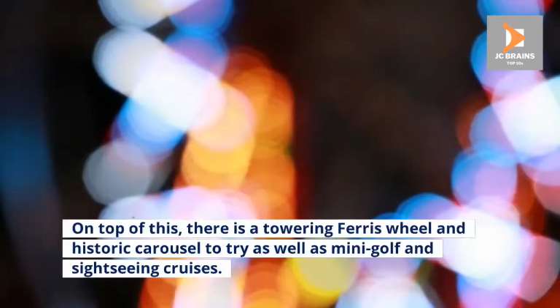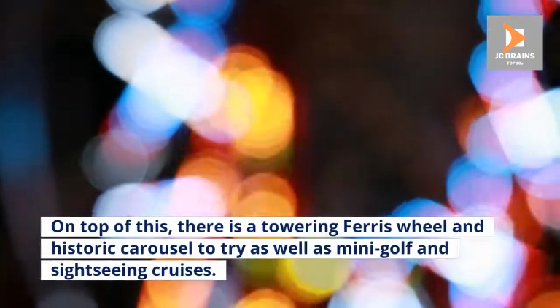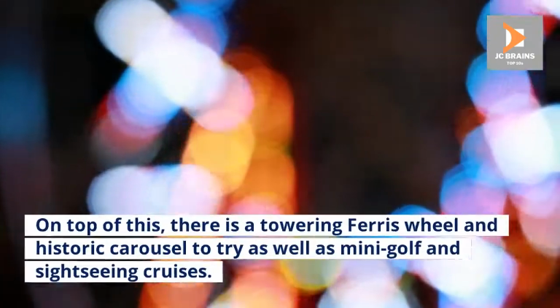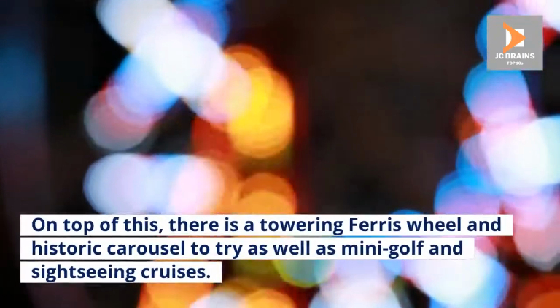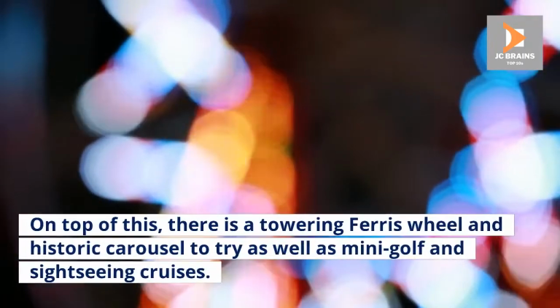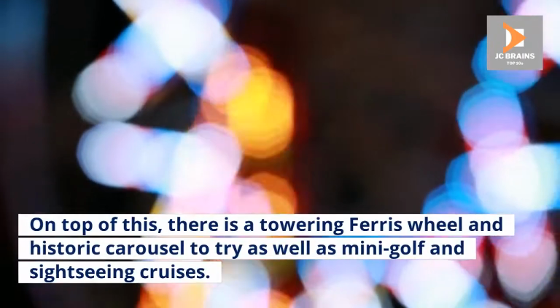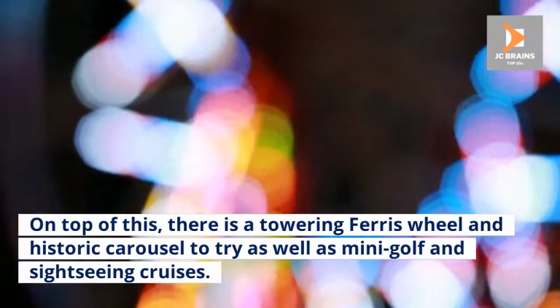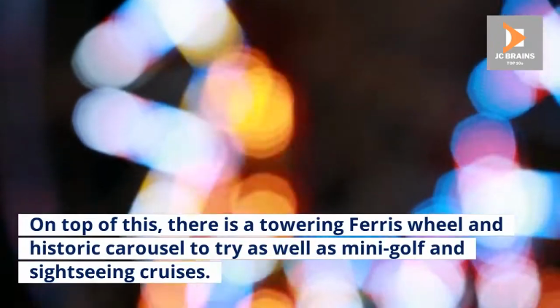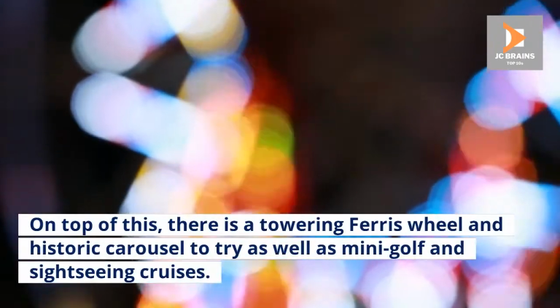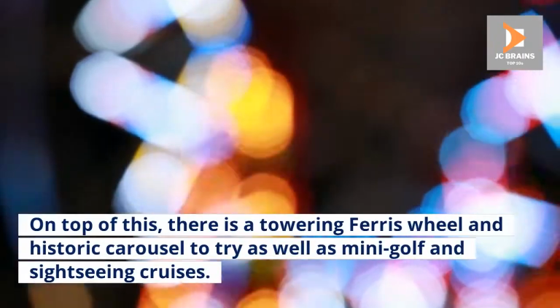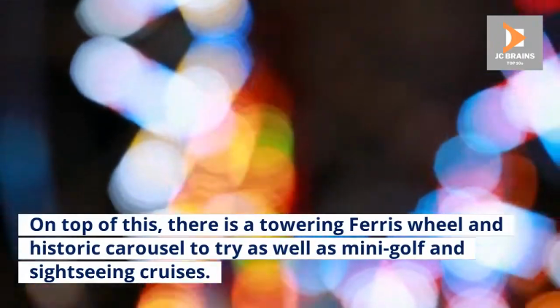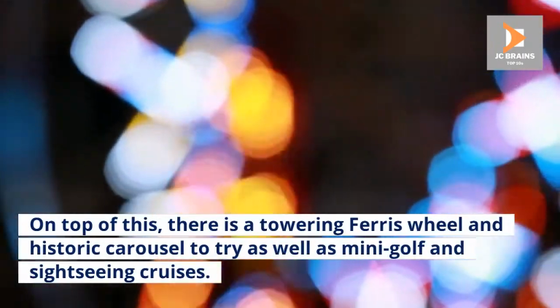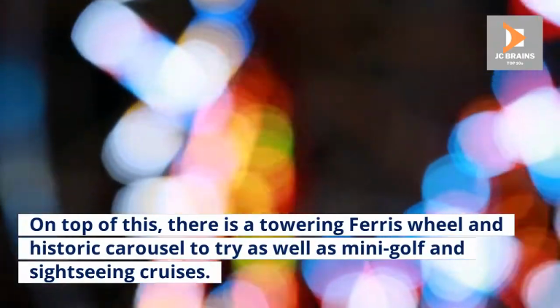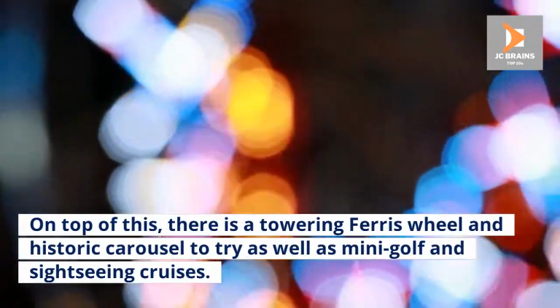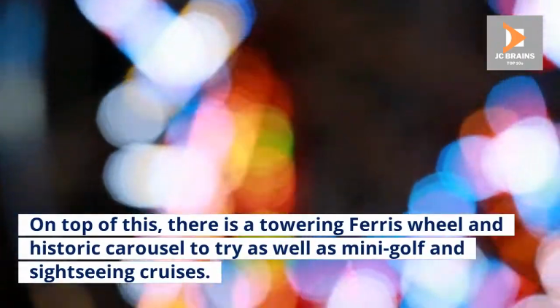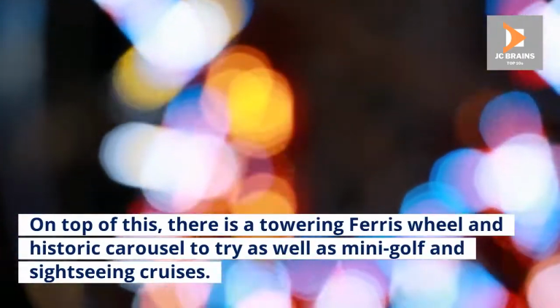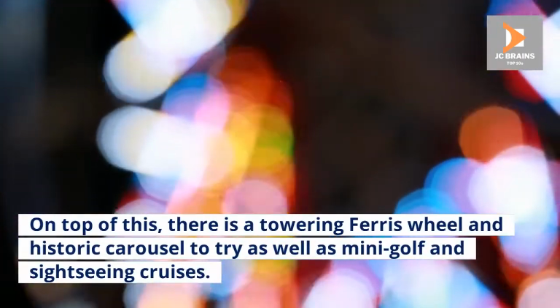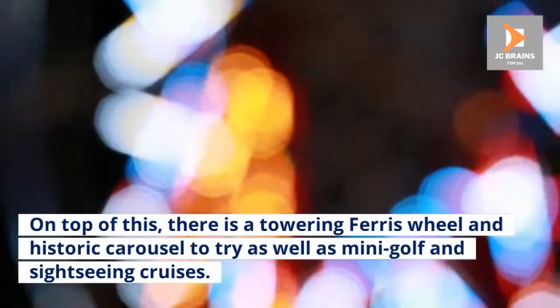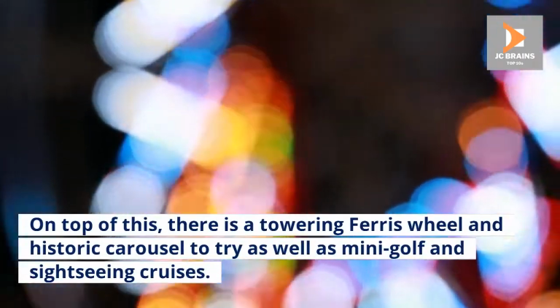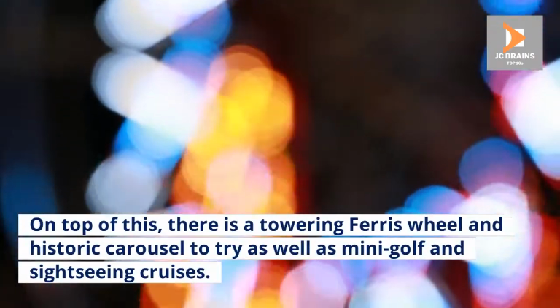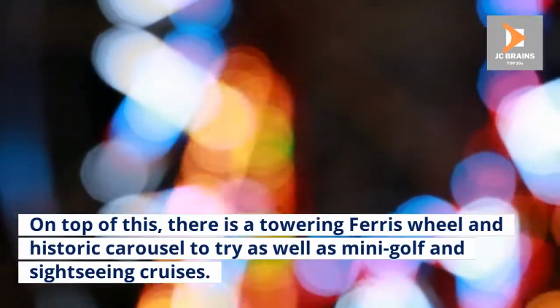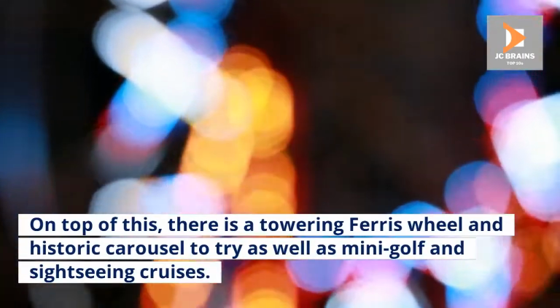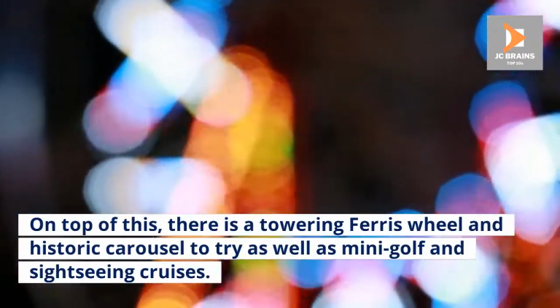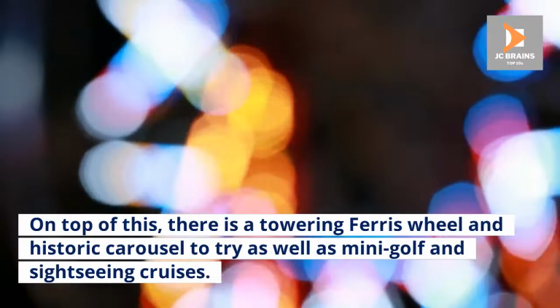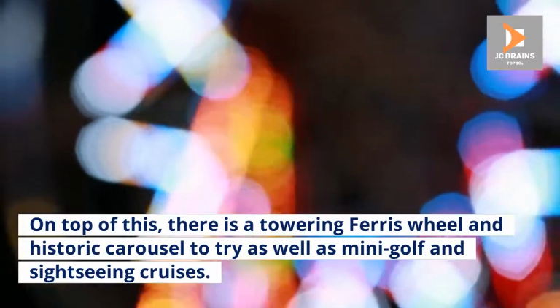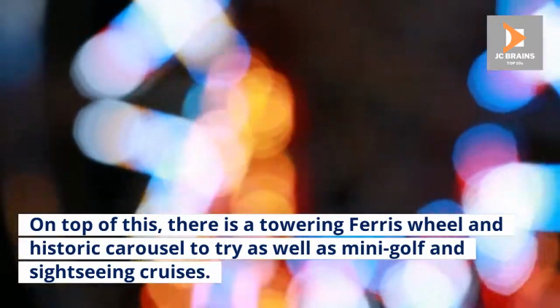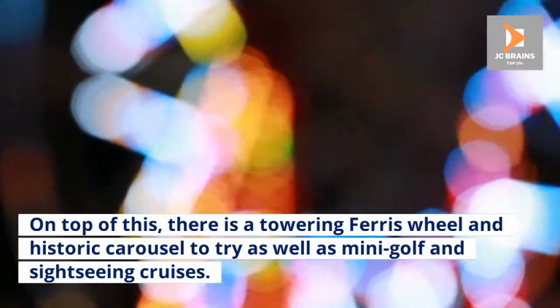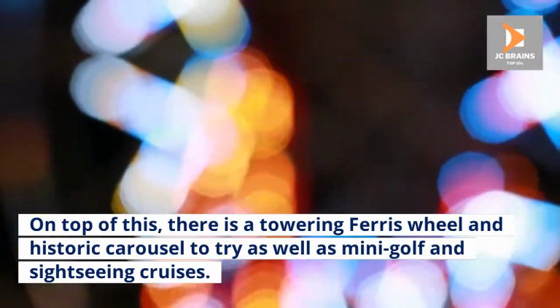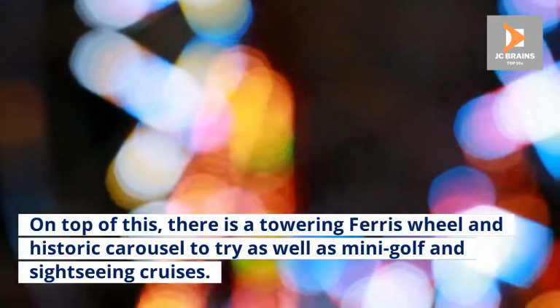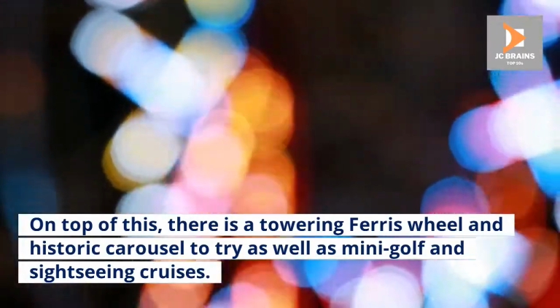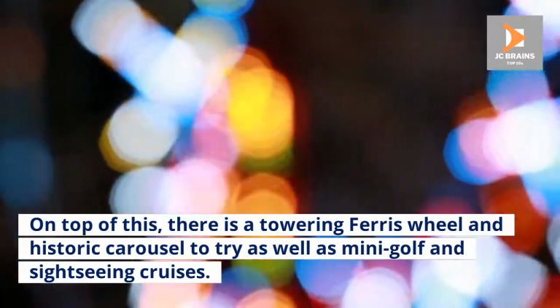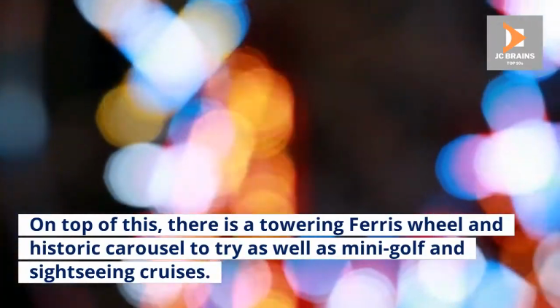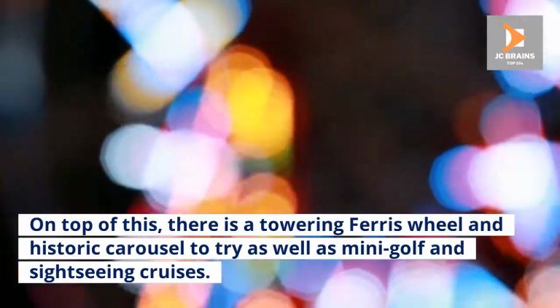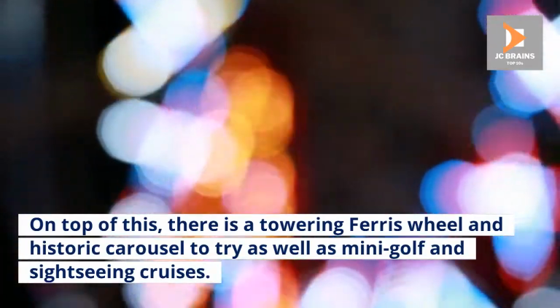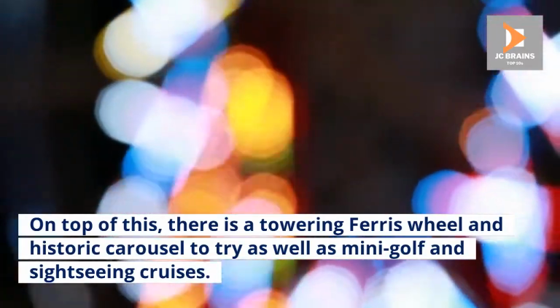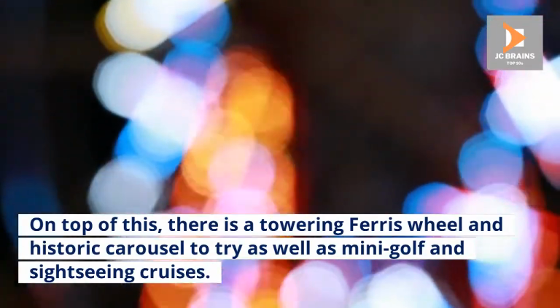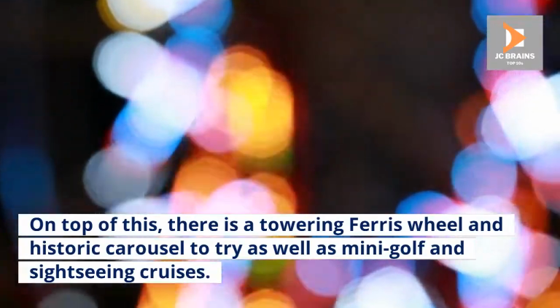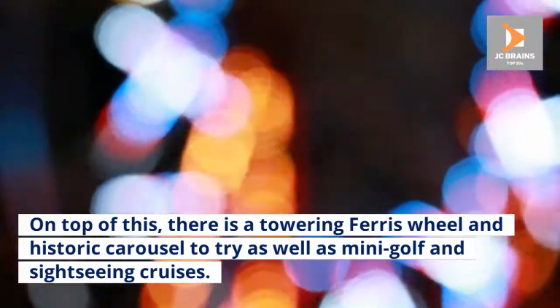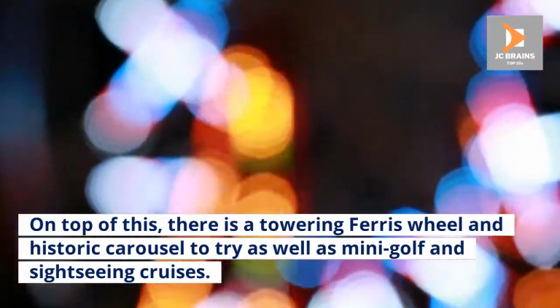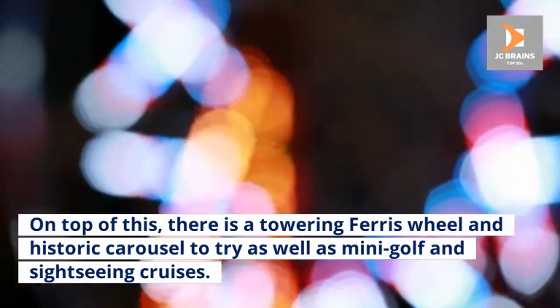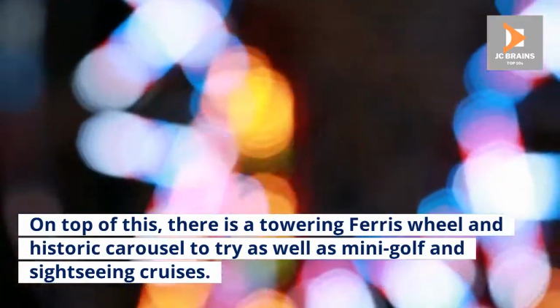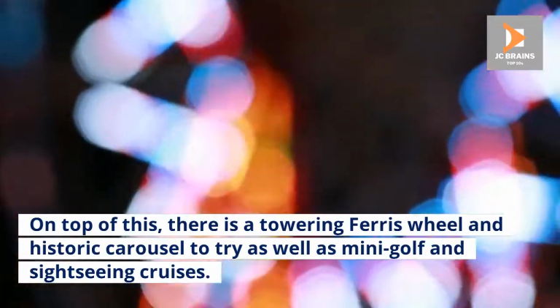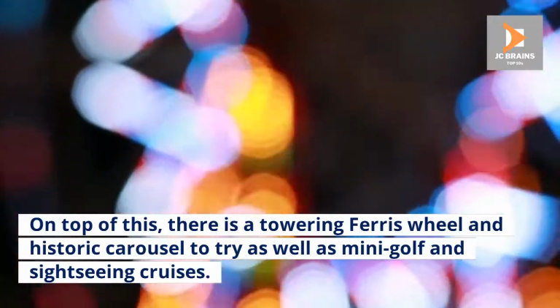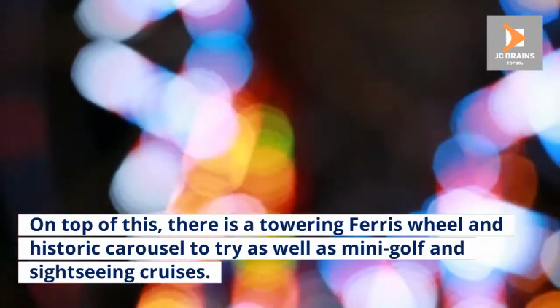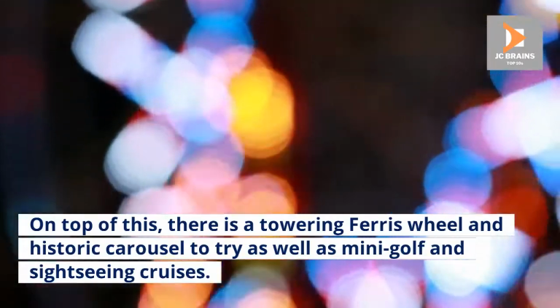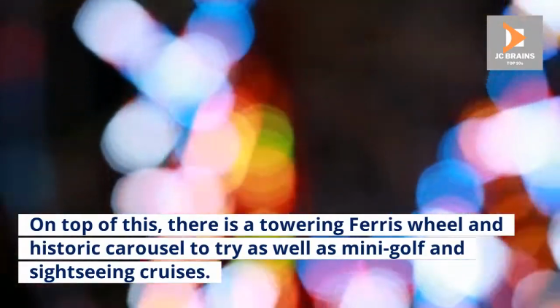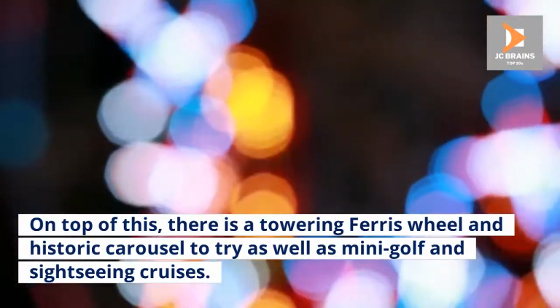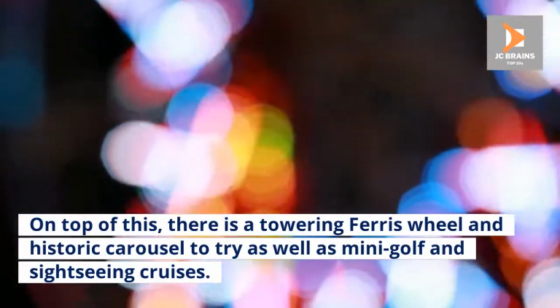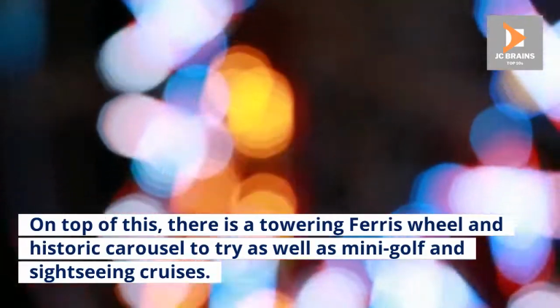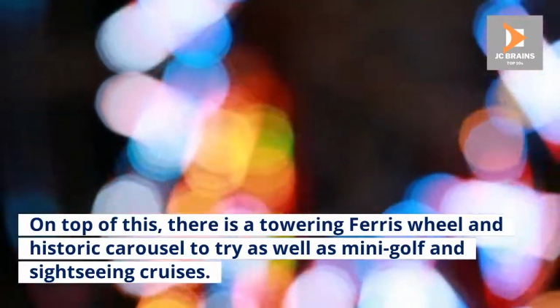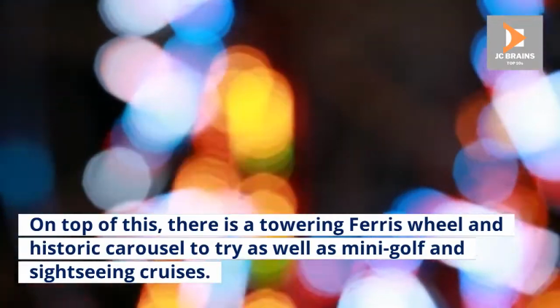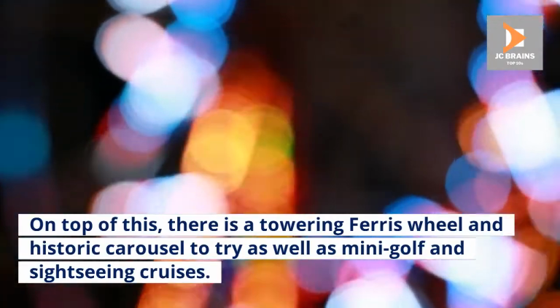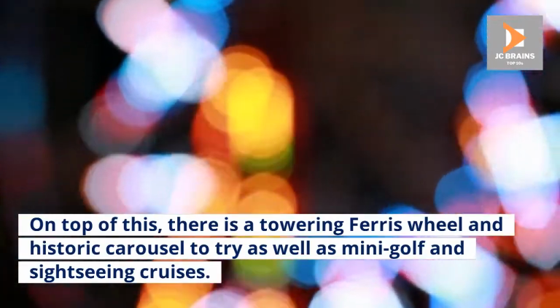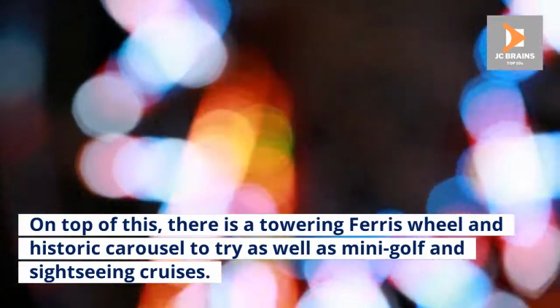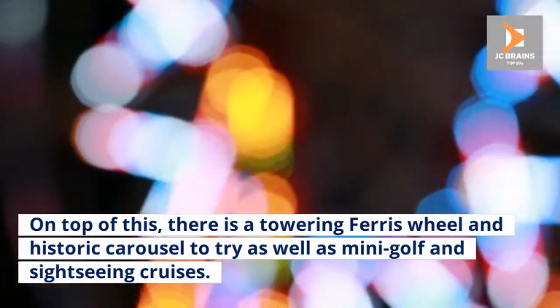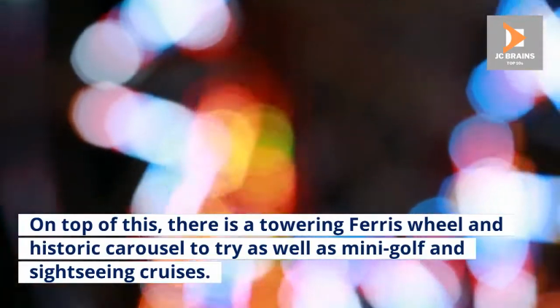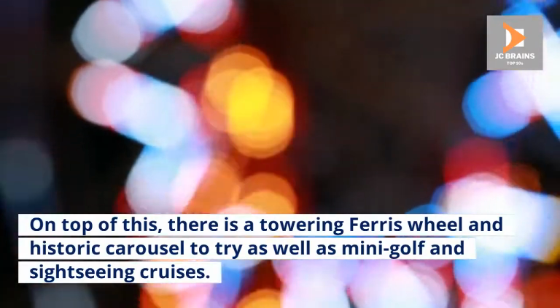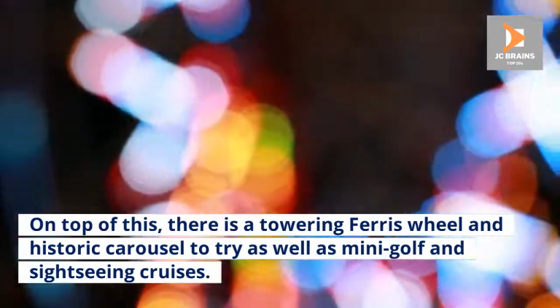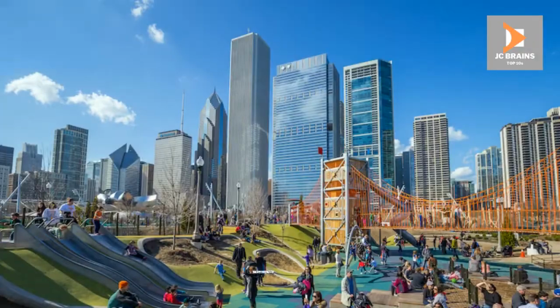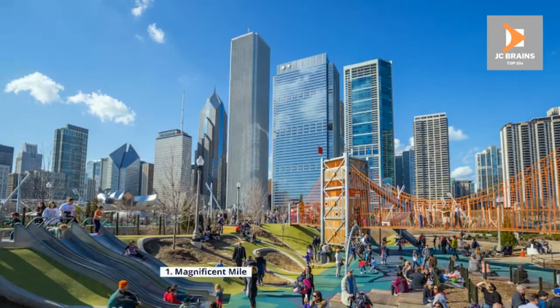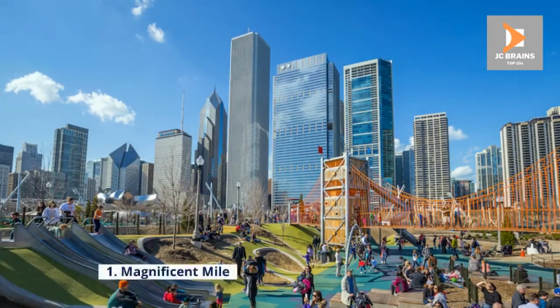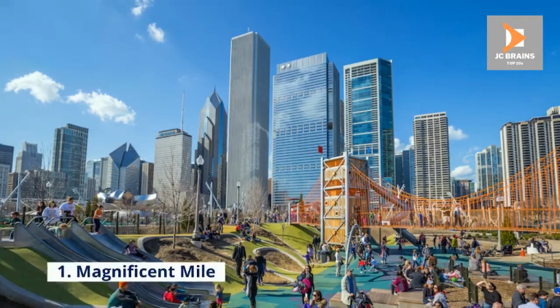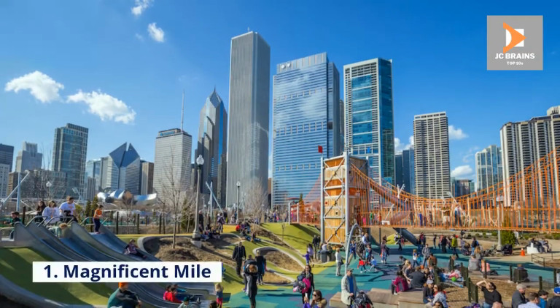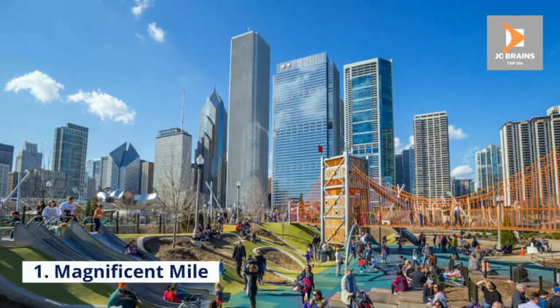On top of this, there is a towering Ferris wheel and historic carousel to try, as well as mini-golf and sightseeing cruises.